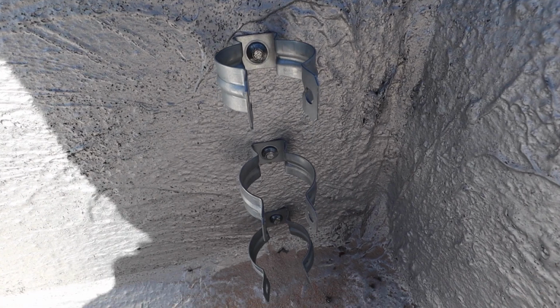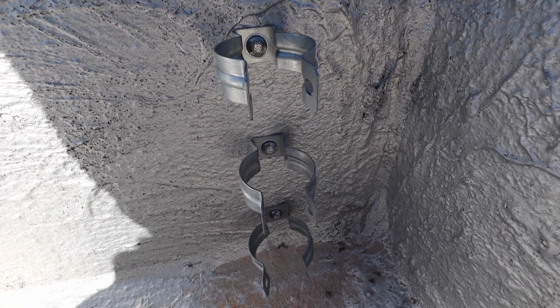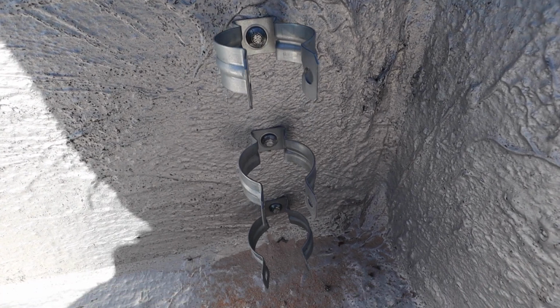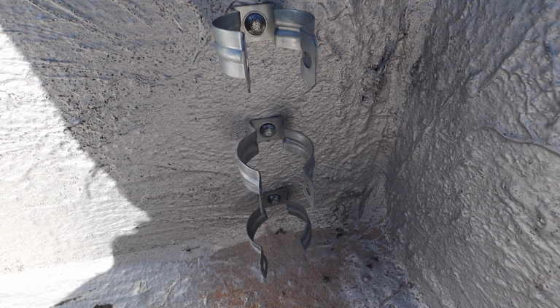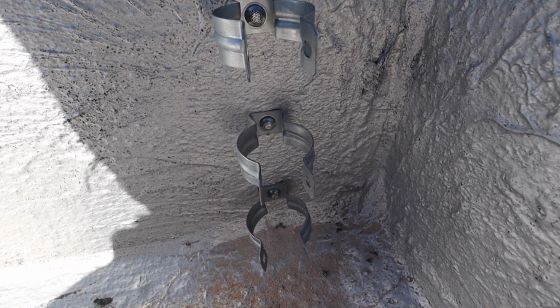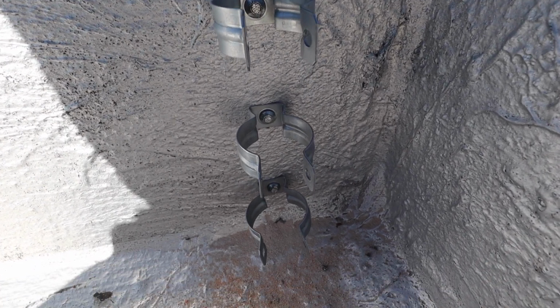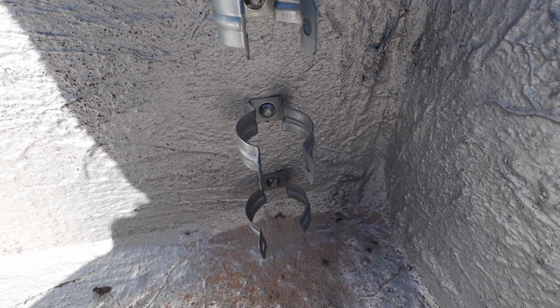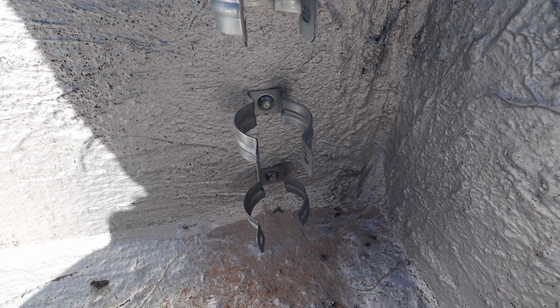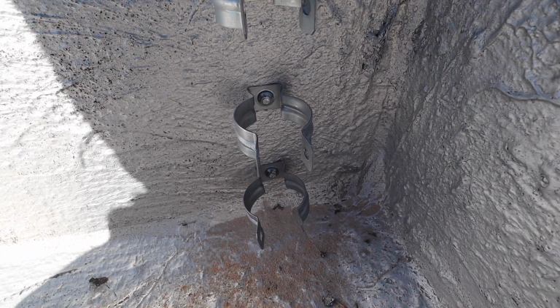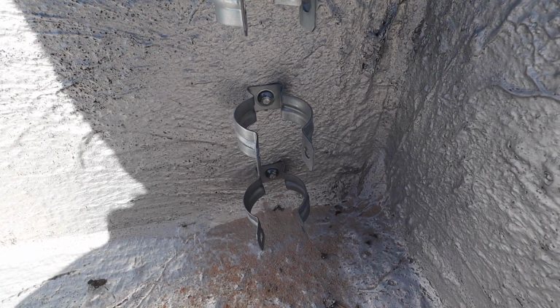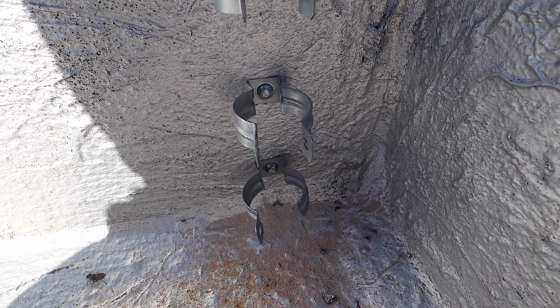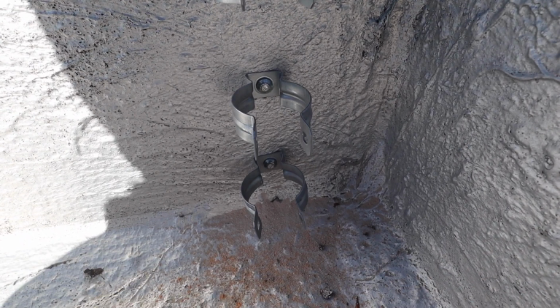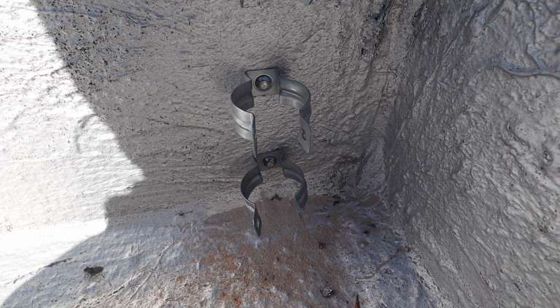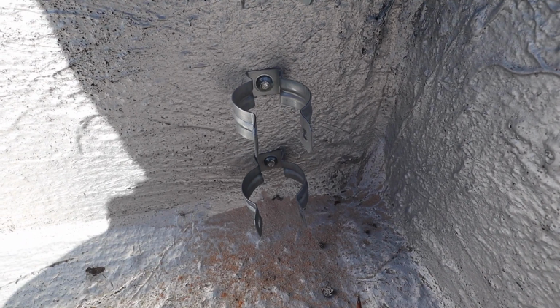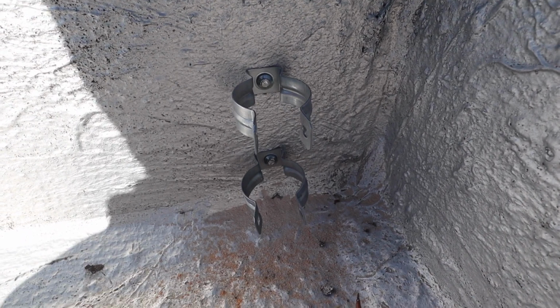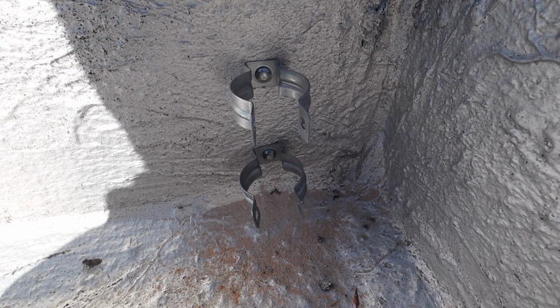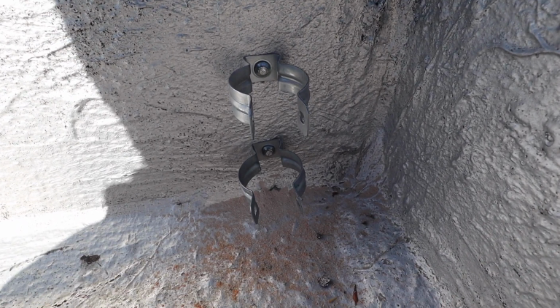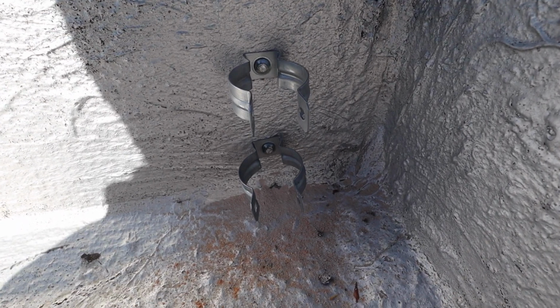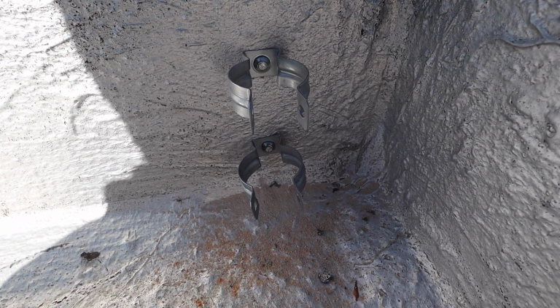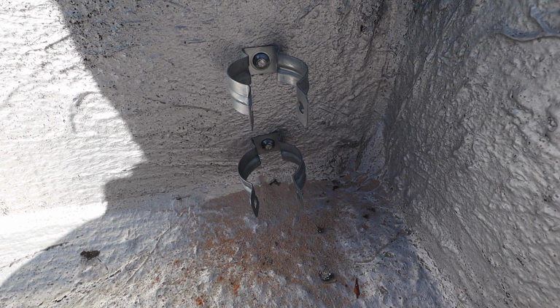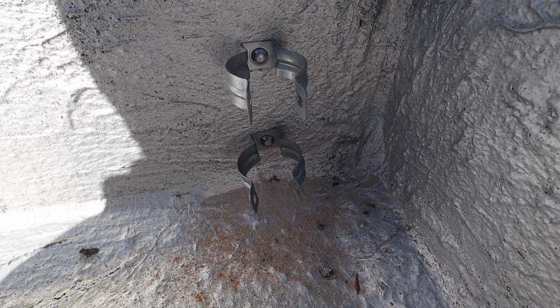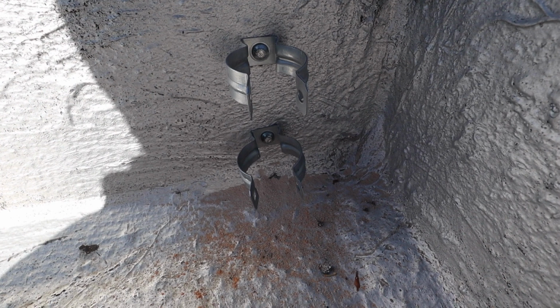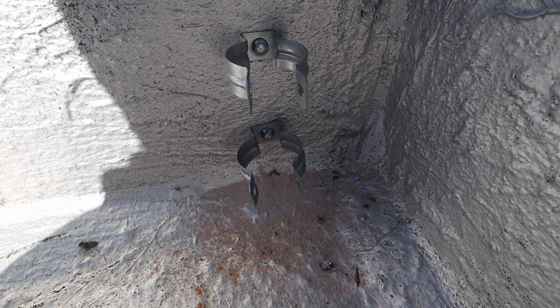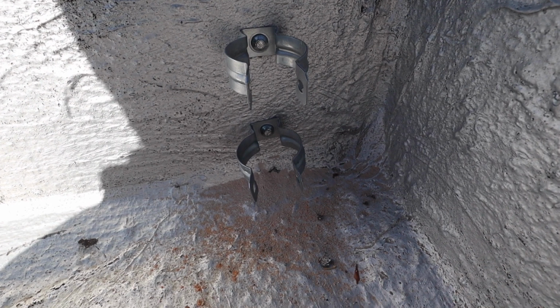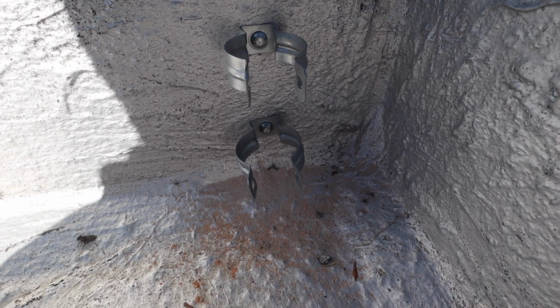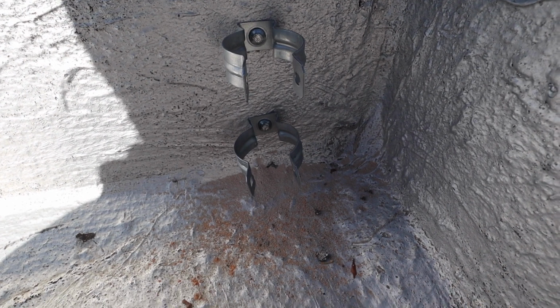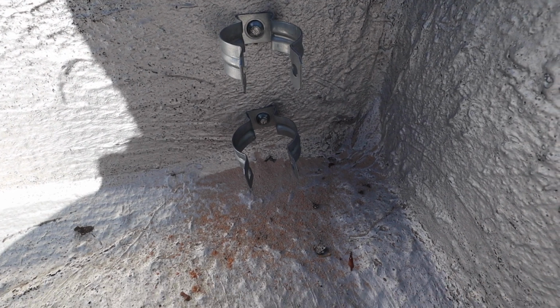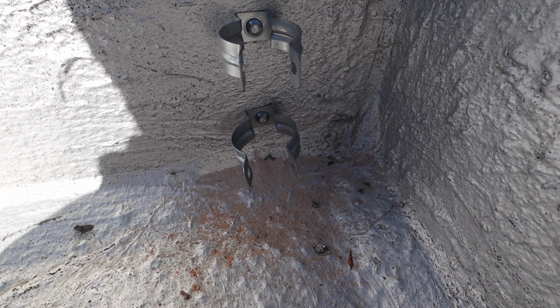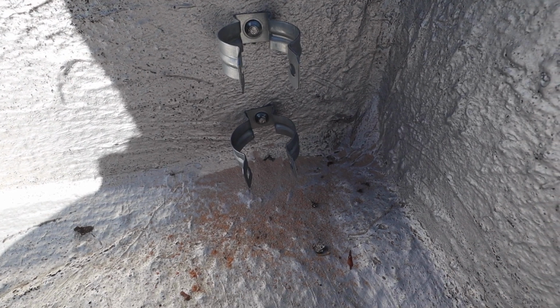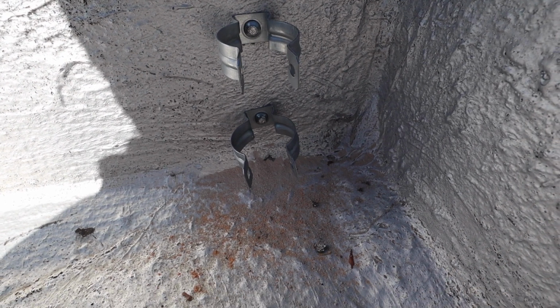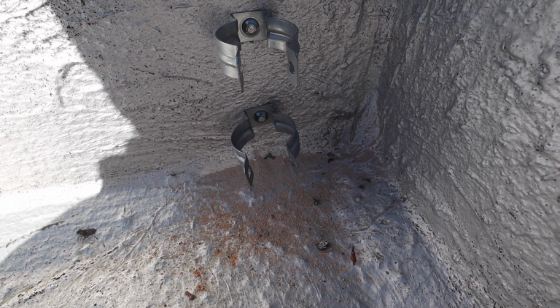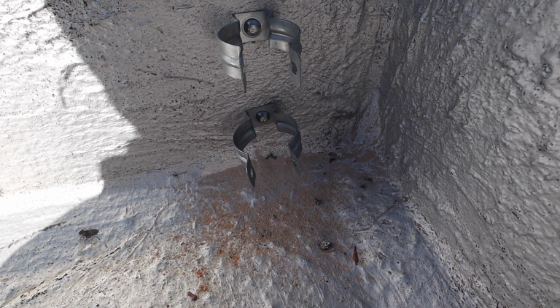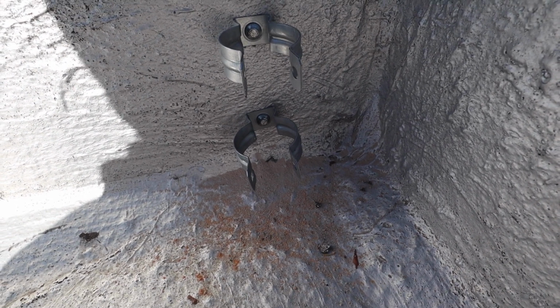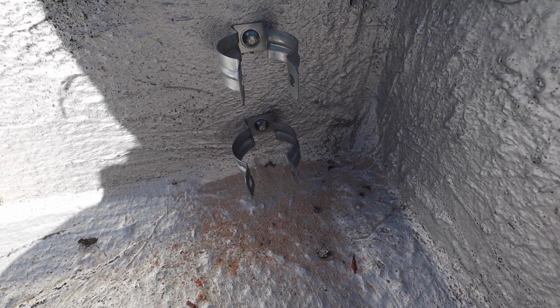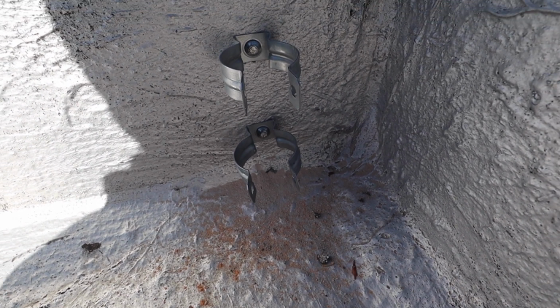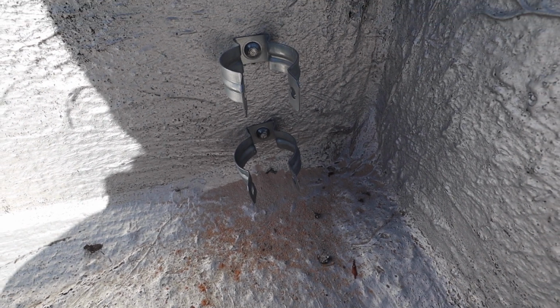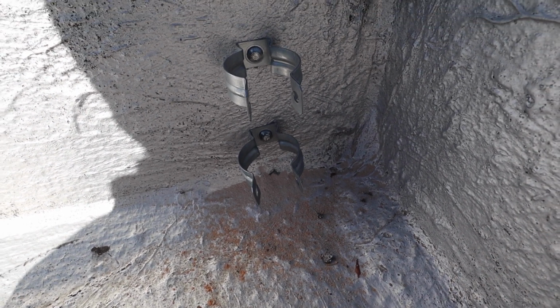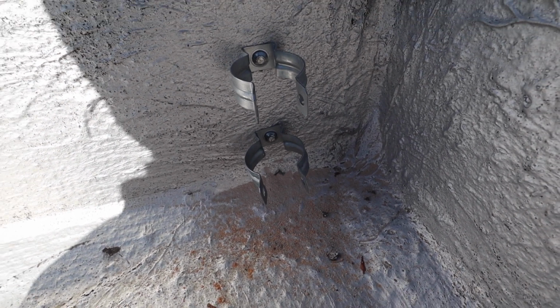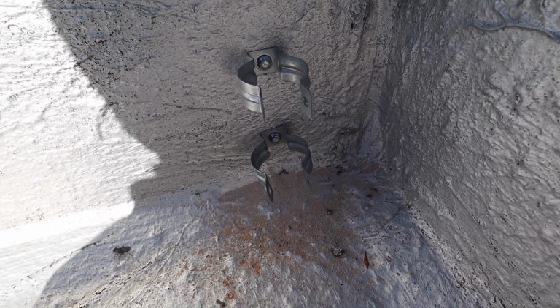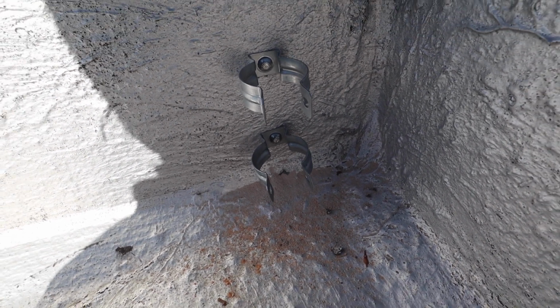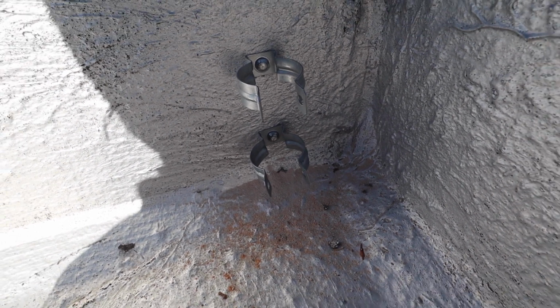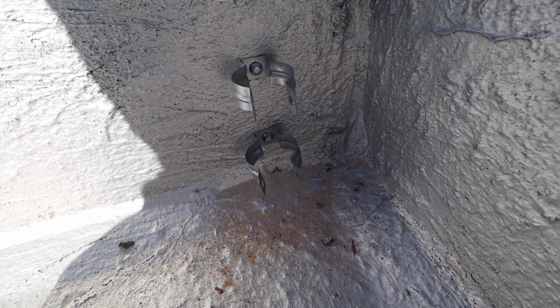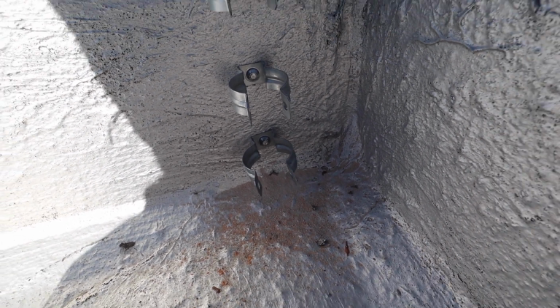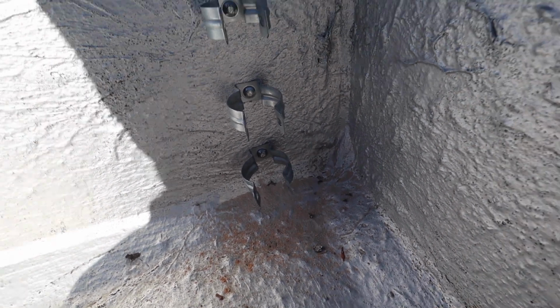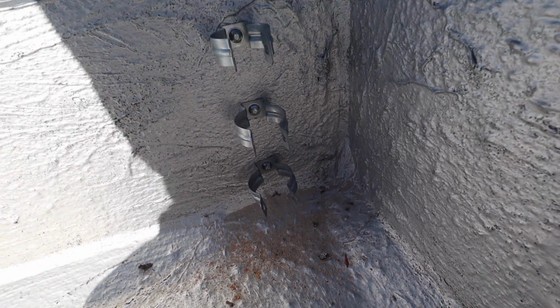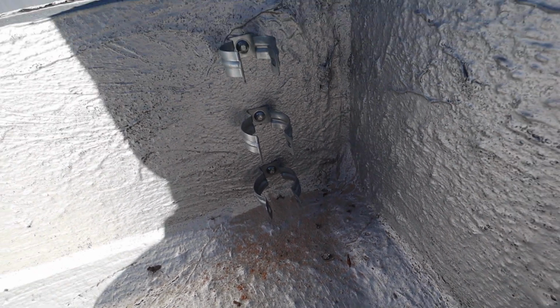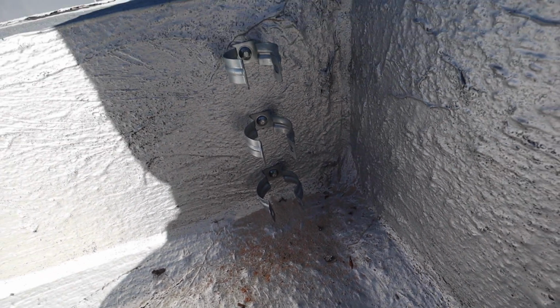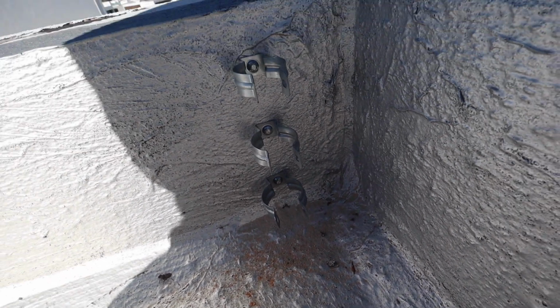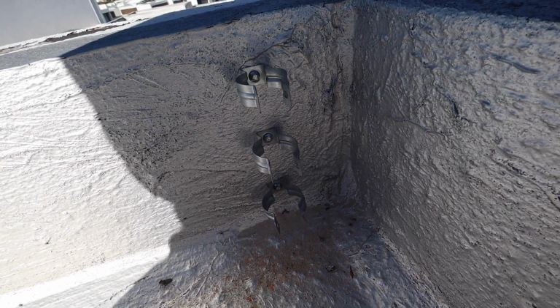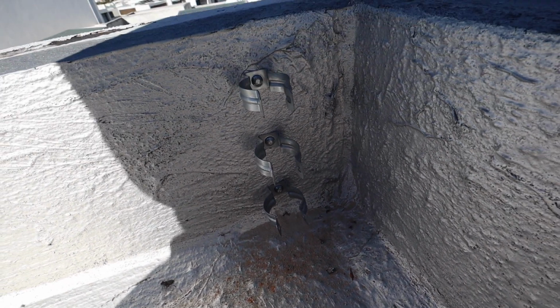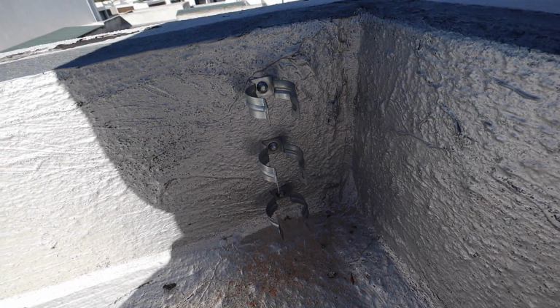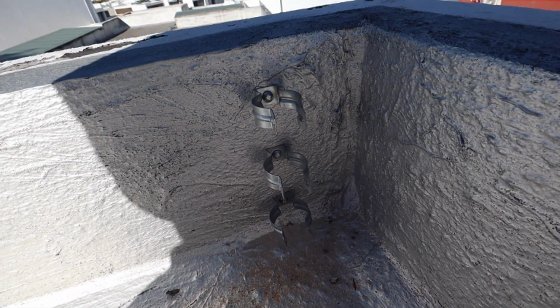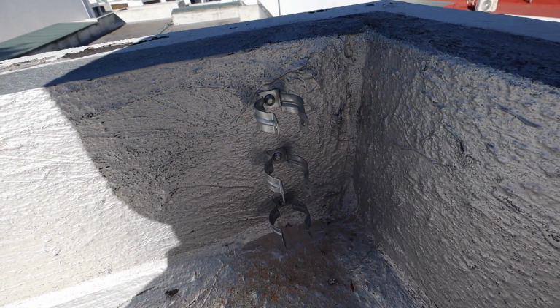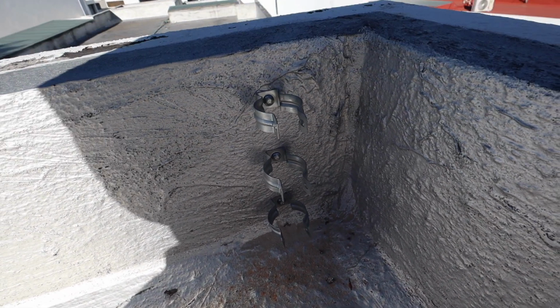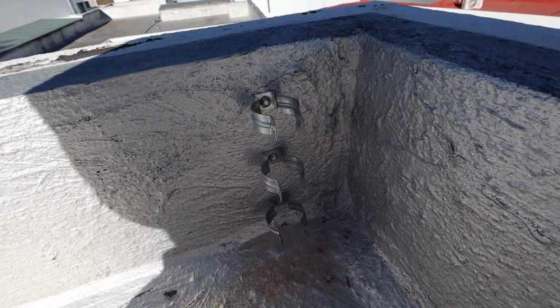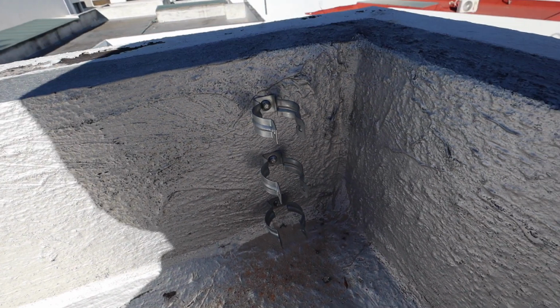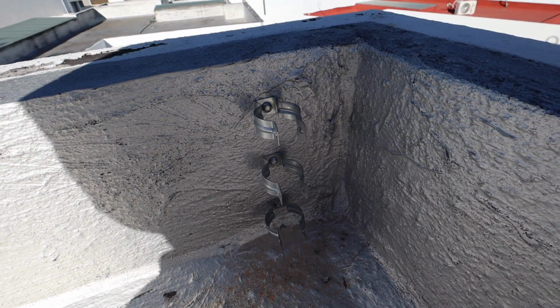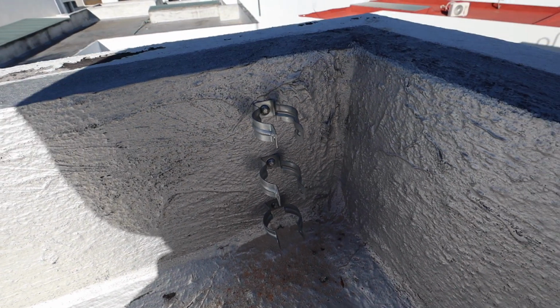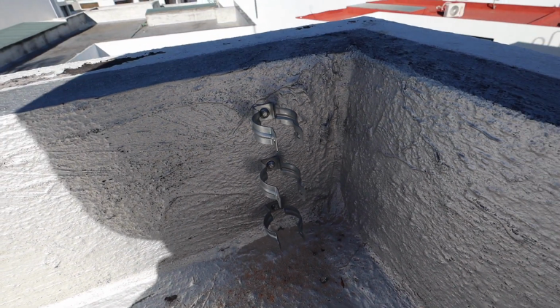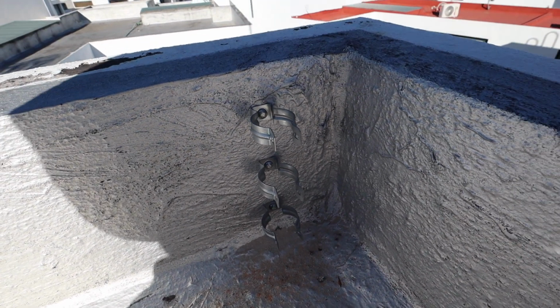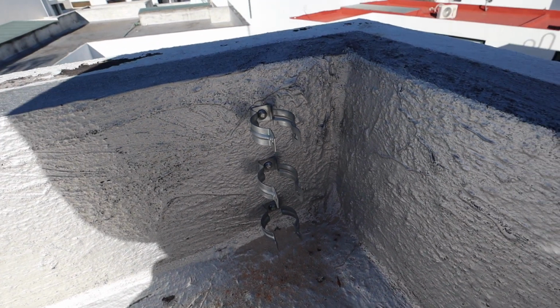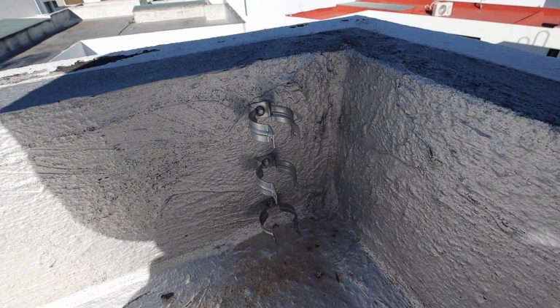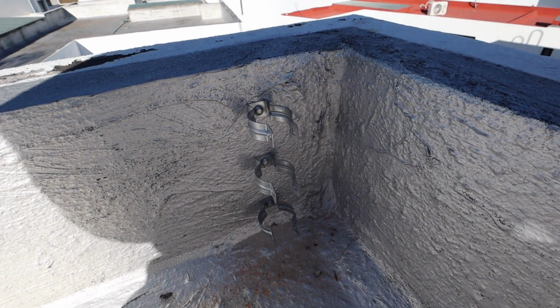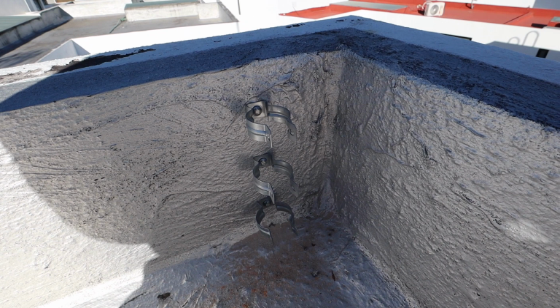This is the right corner of the house and this bracket assembly is complete.